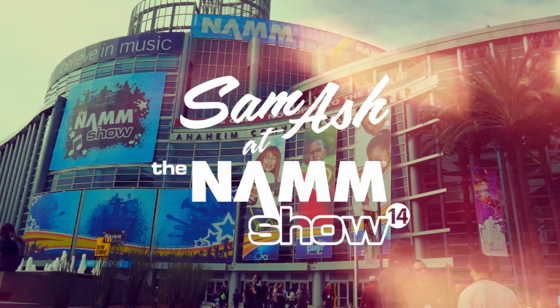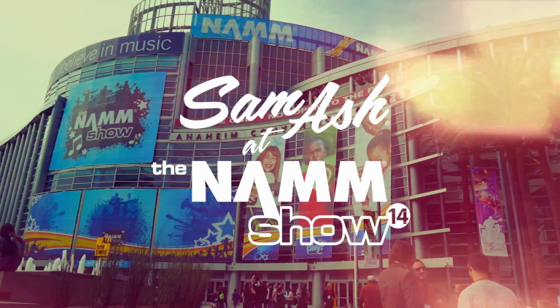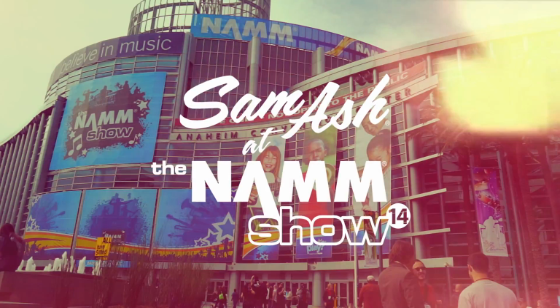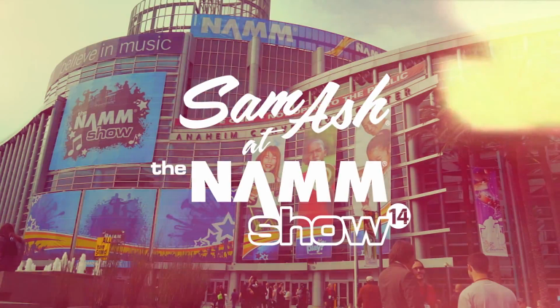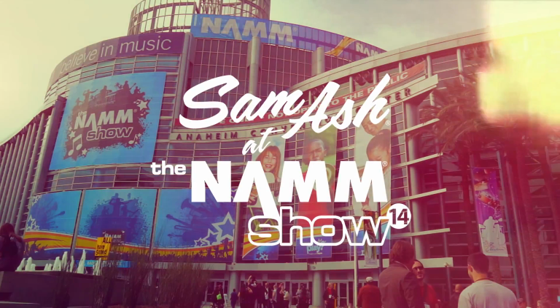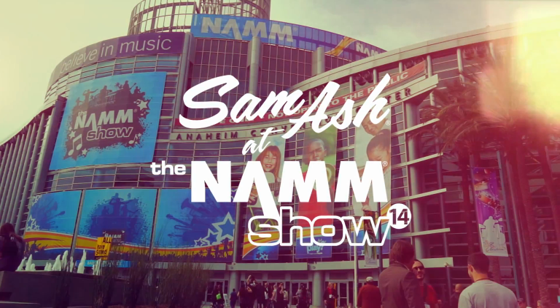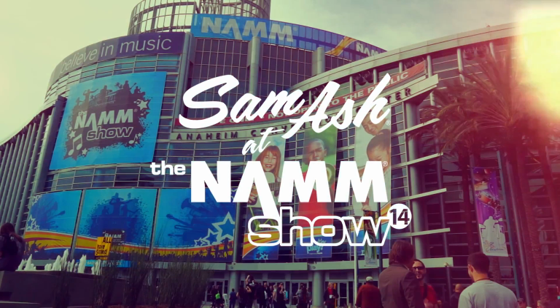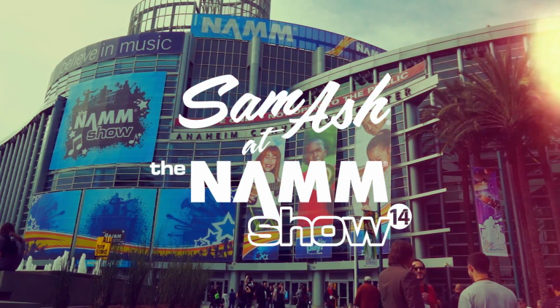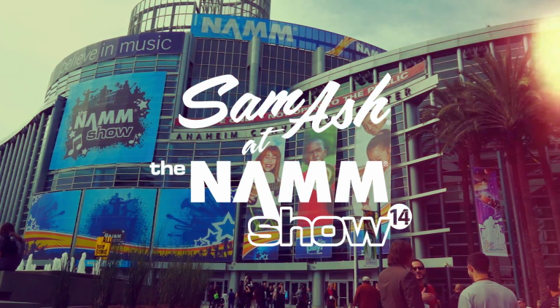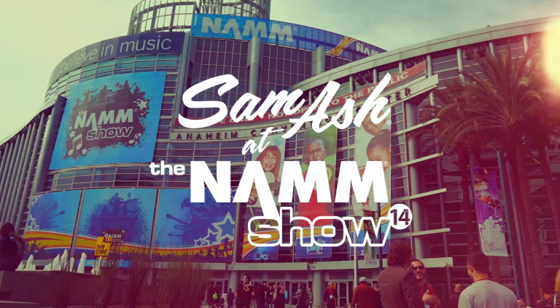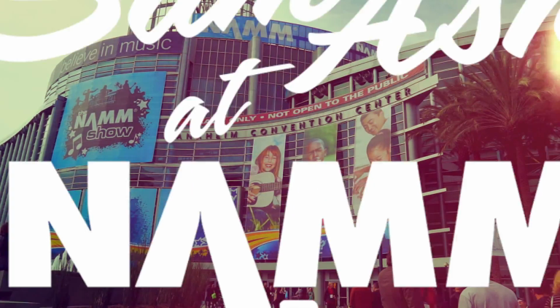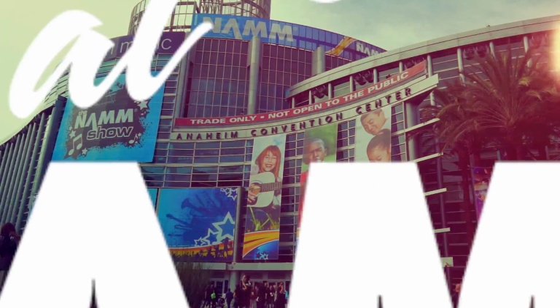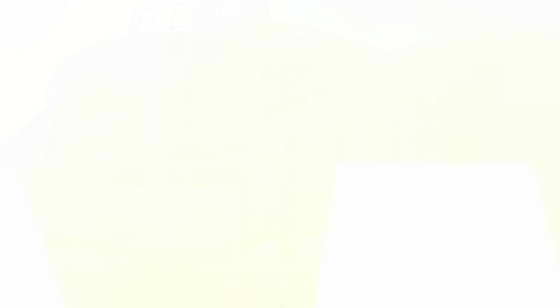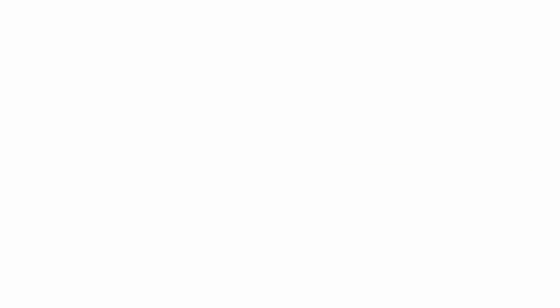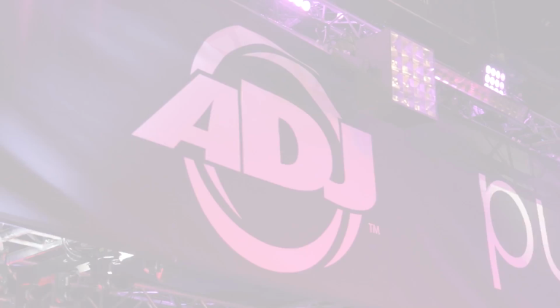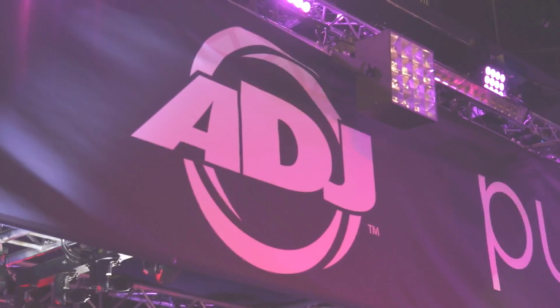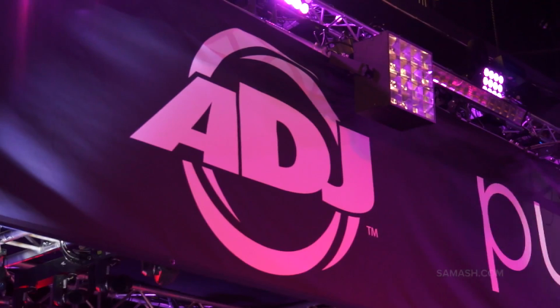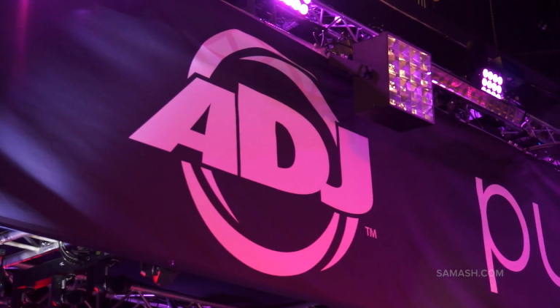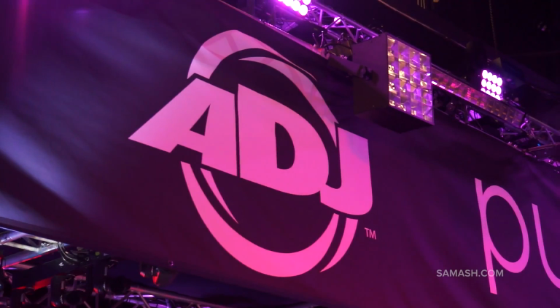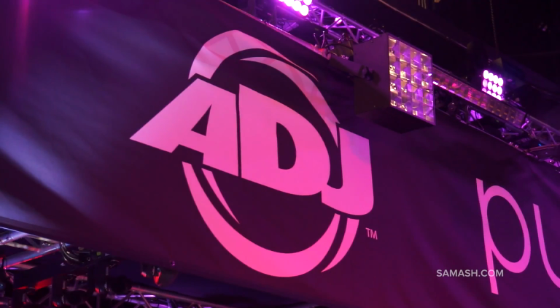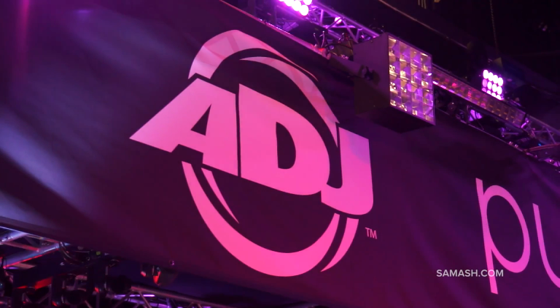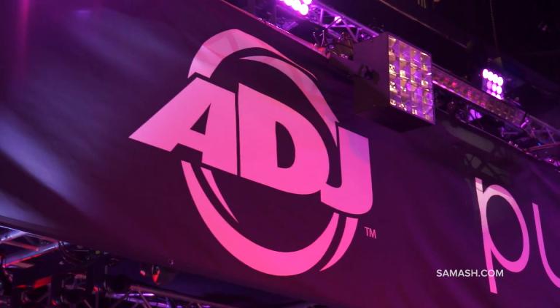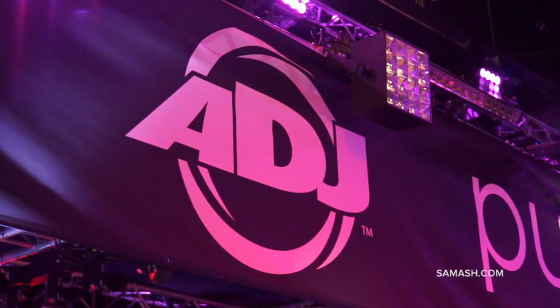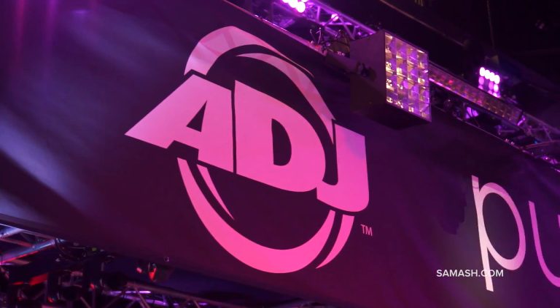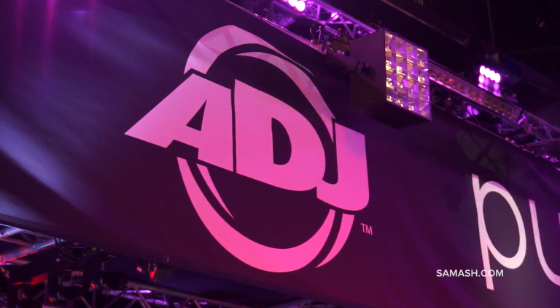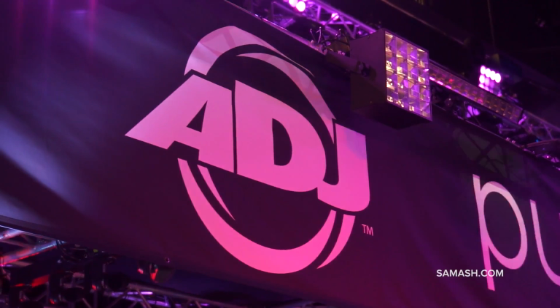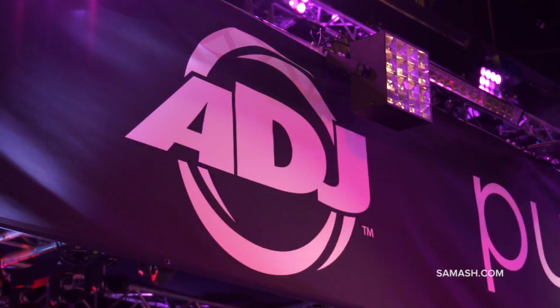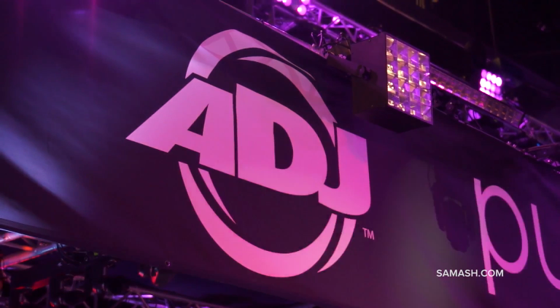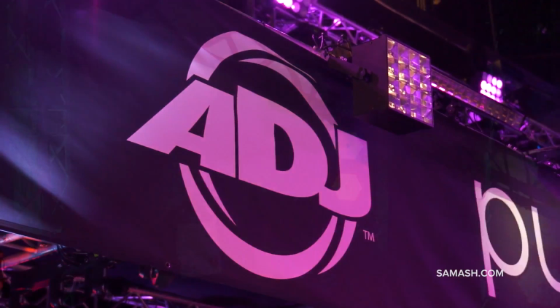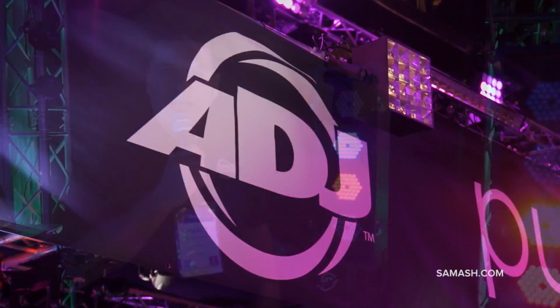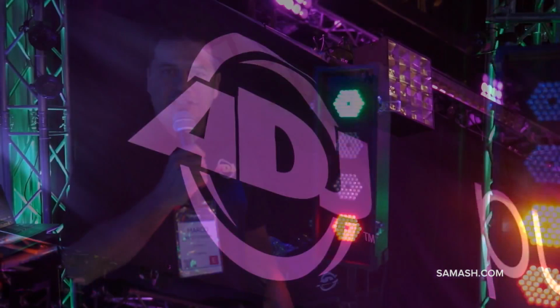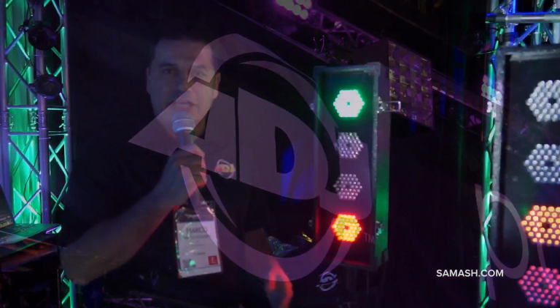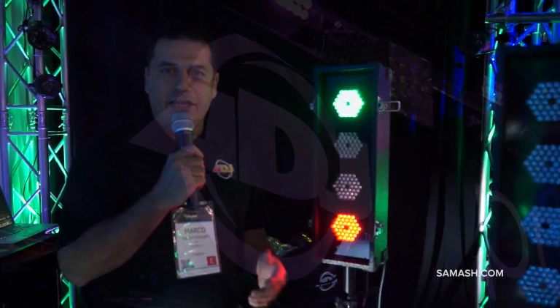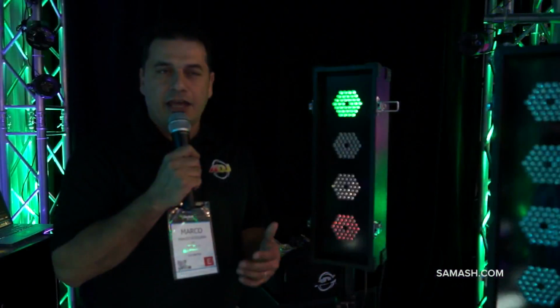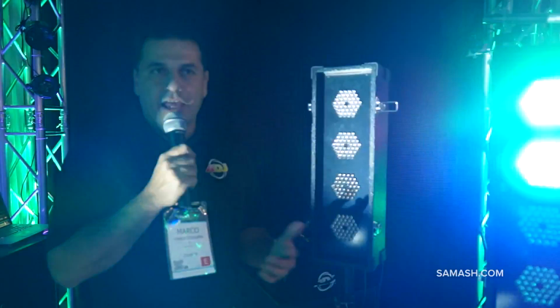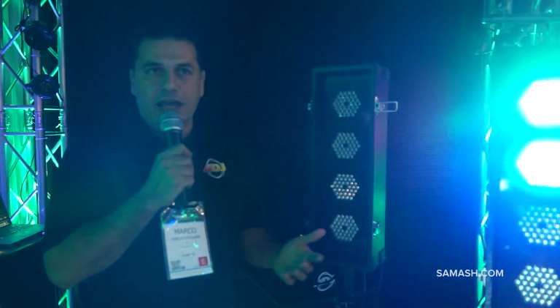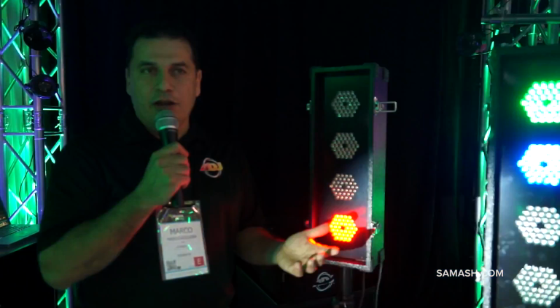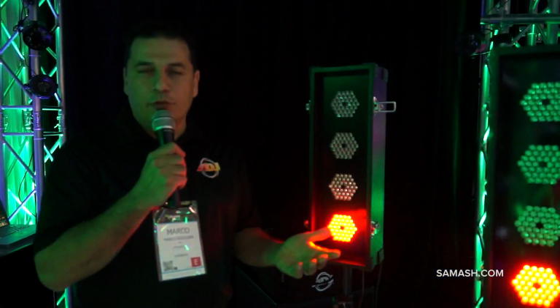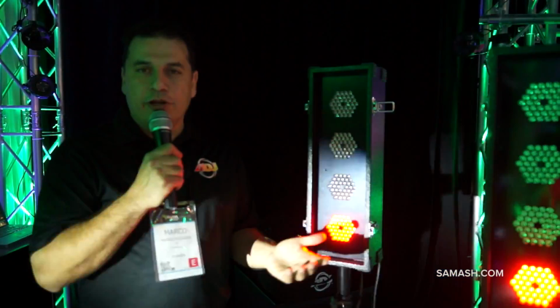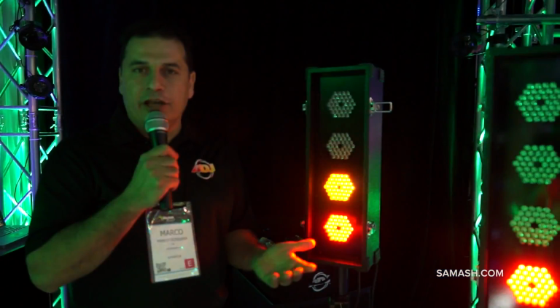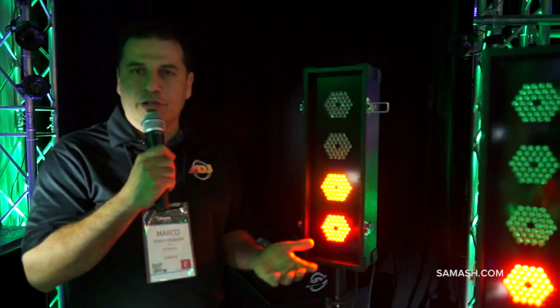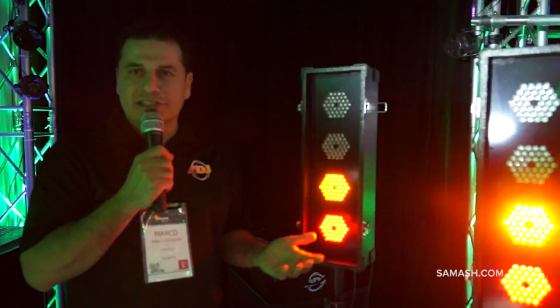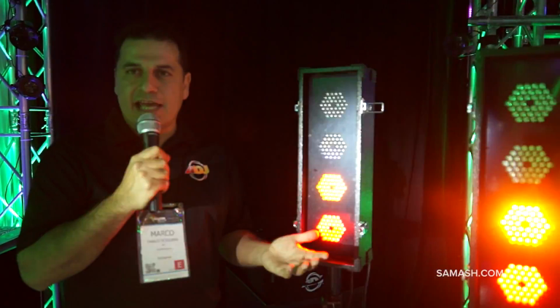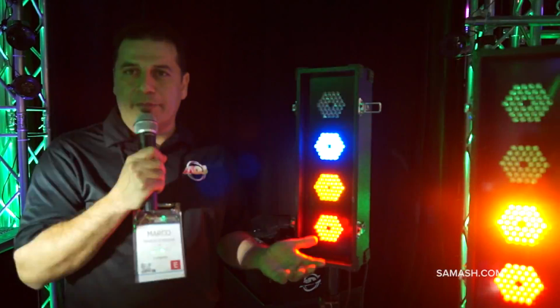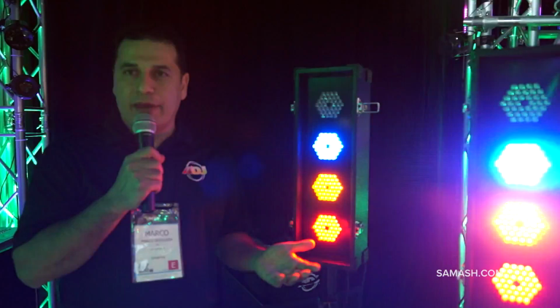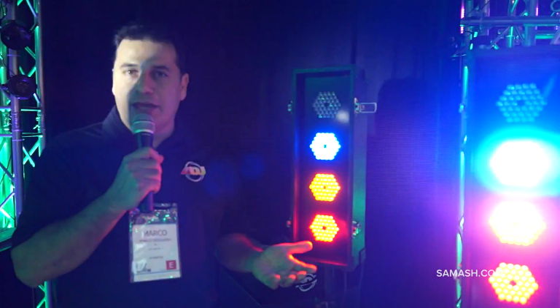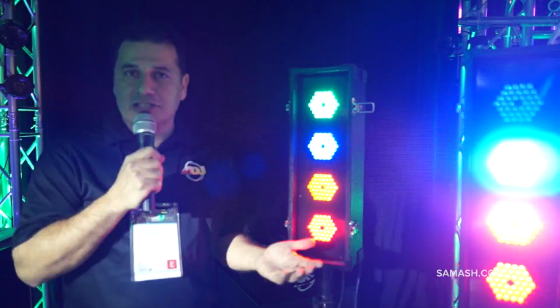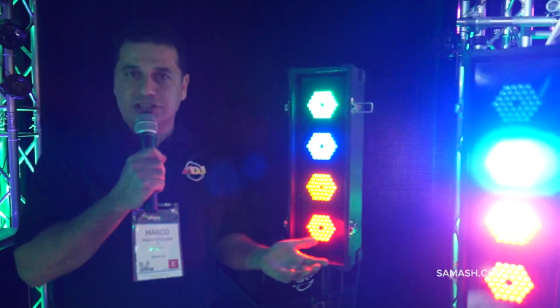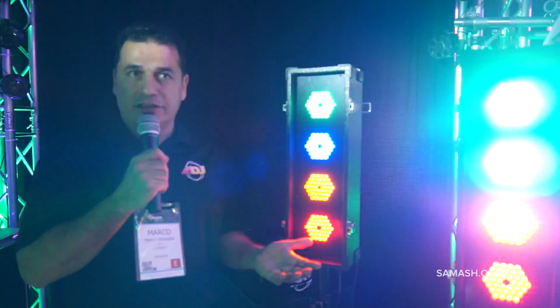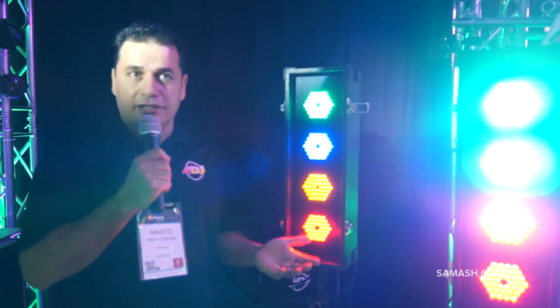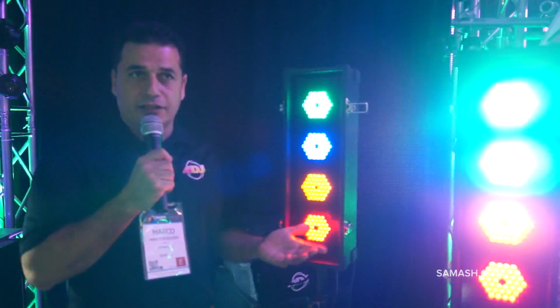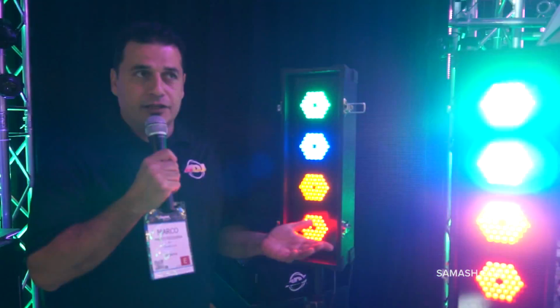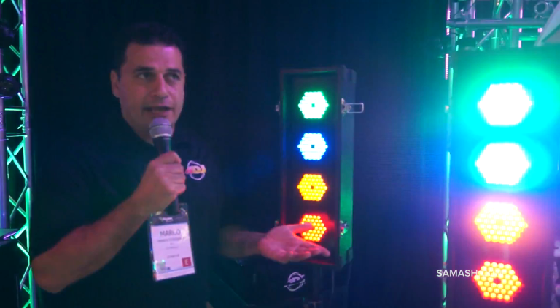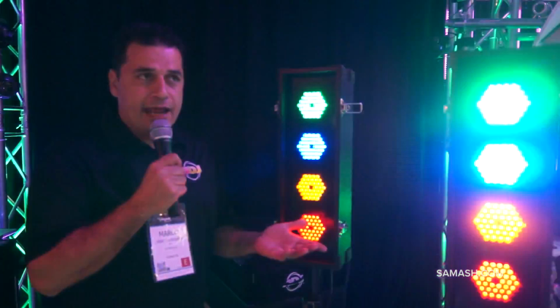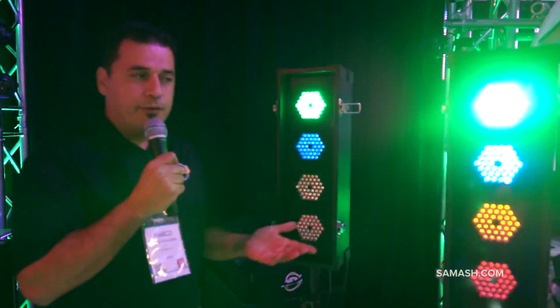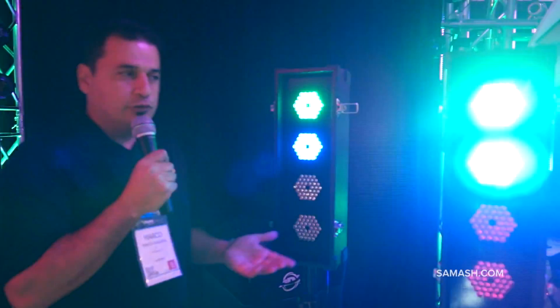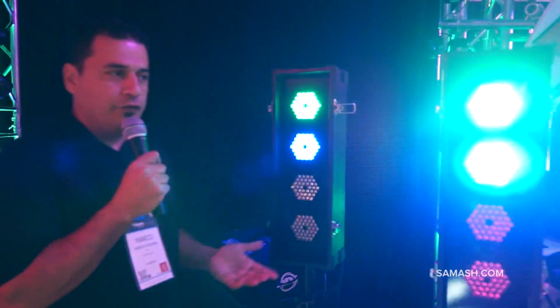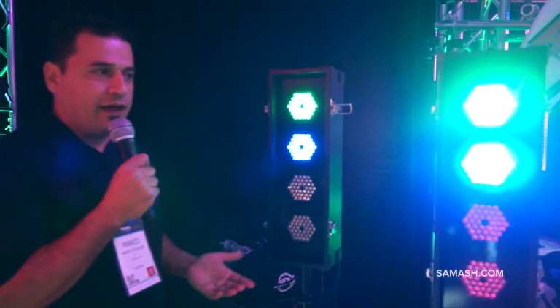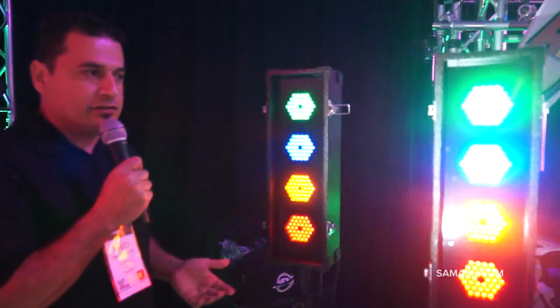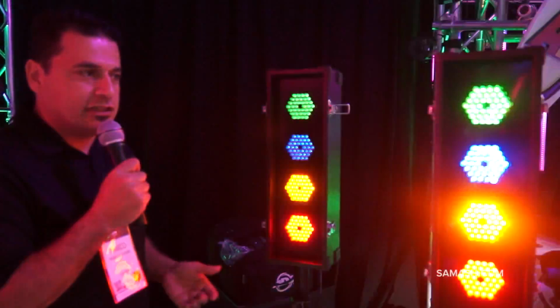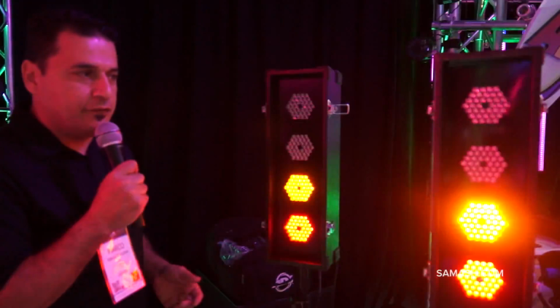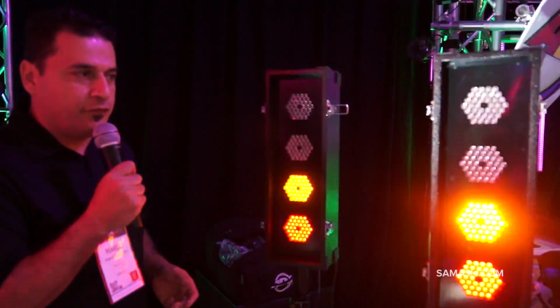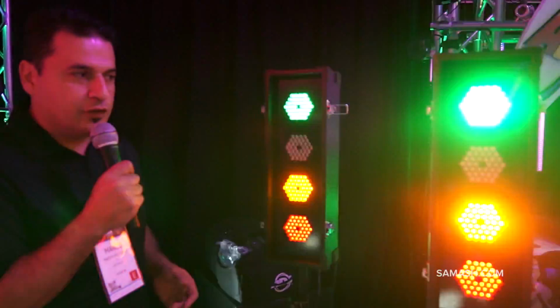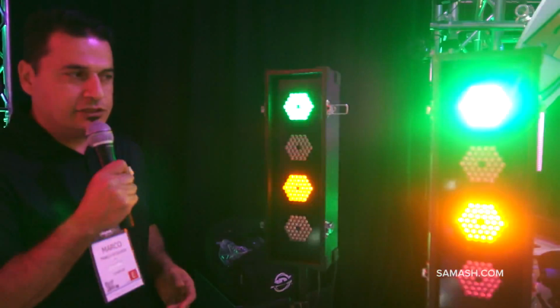Hey, how you doing? My name is Marco Ocegueda. I'm the product specialist with American DJ, and we're here with Sam Ash at the NAMM 2014.